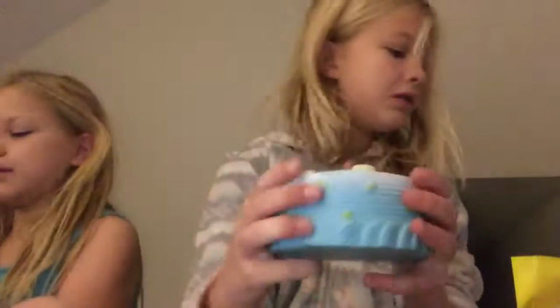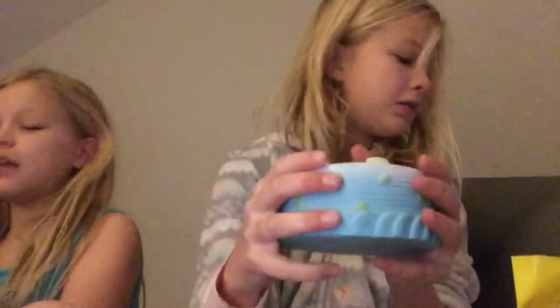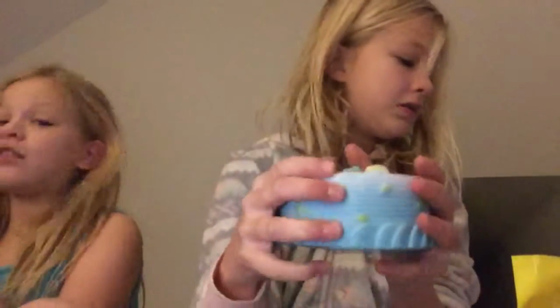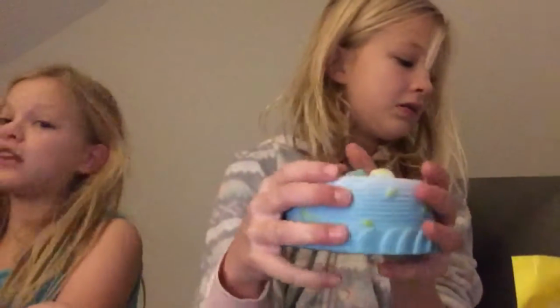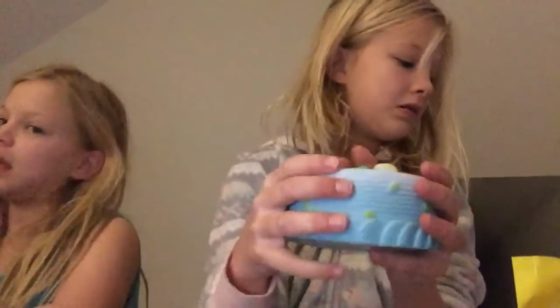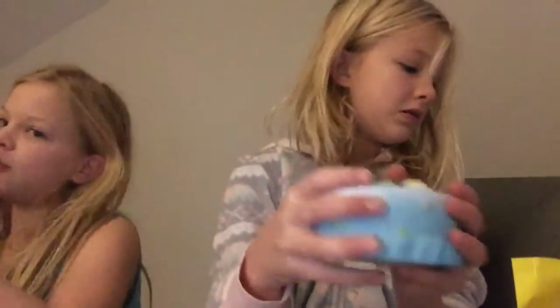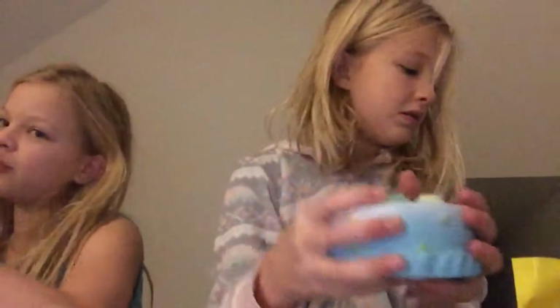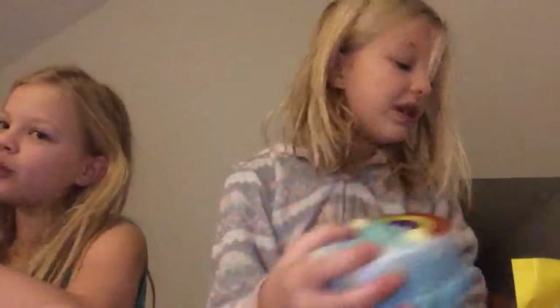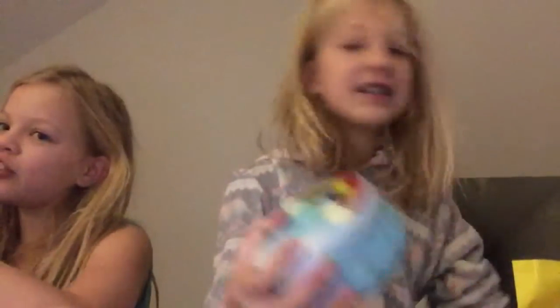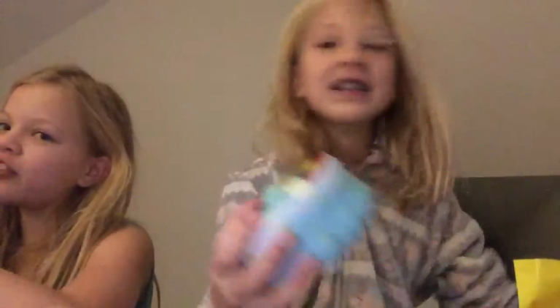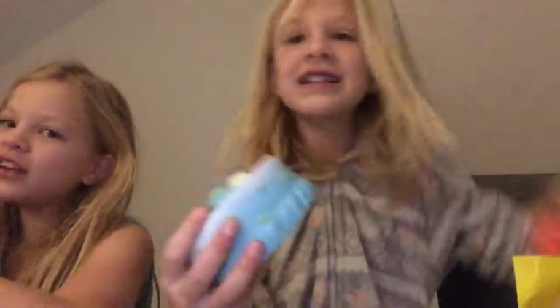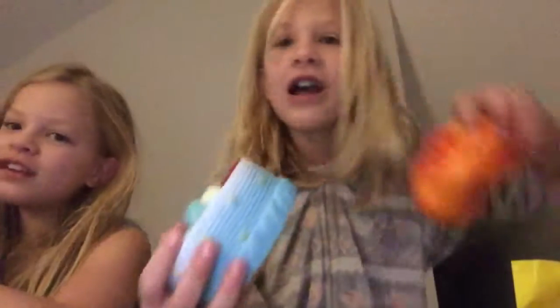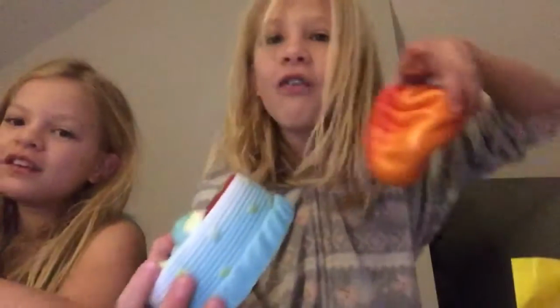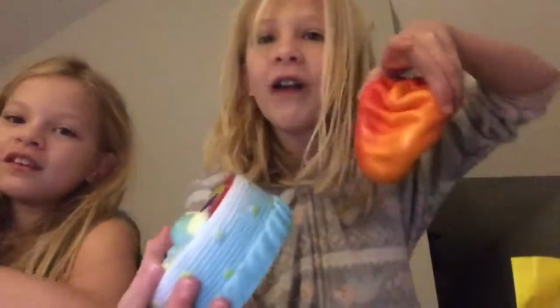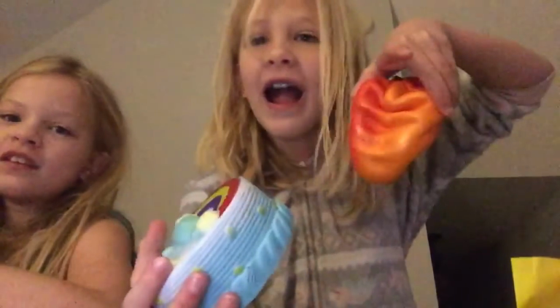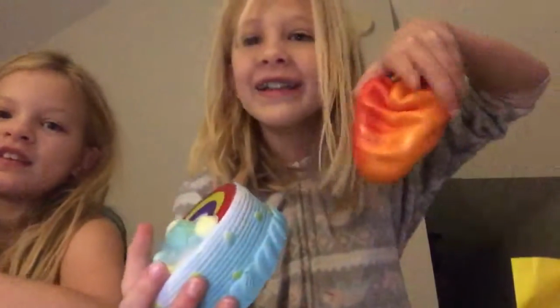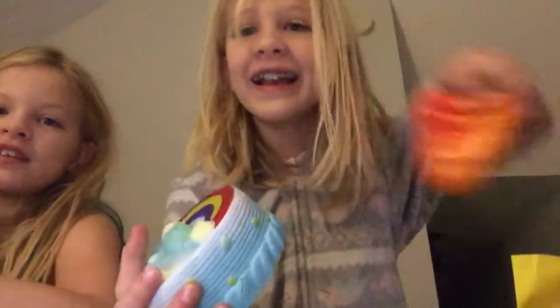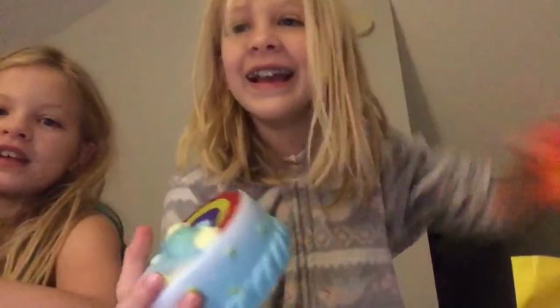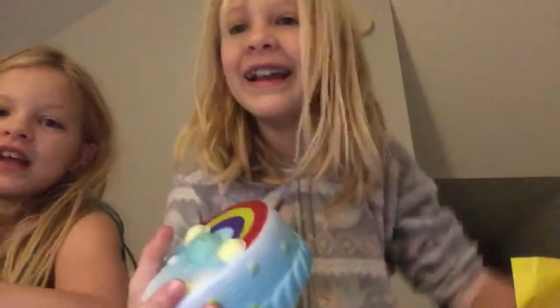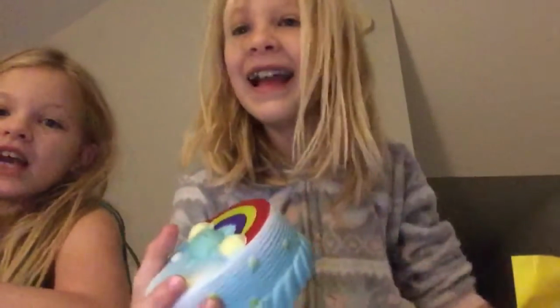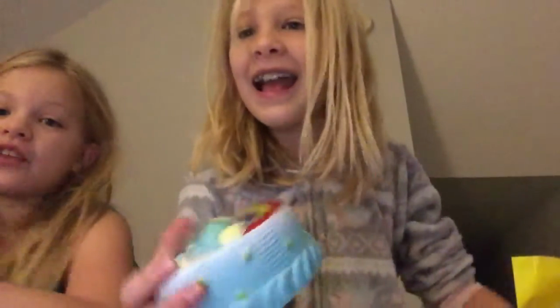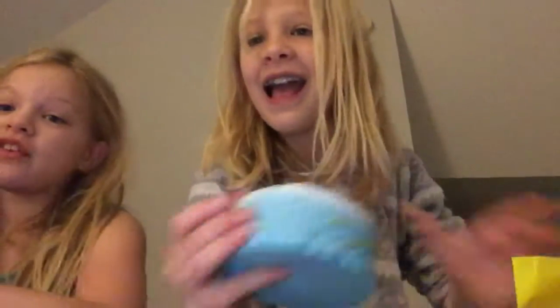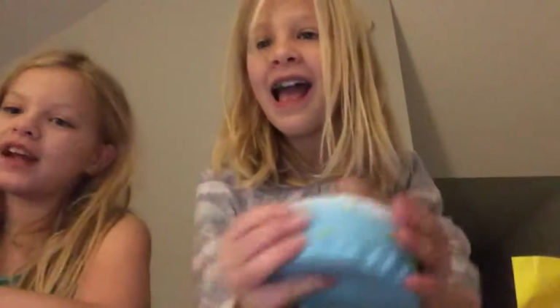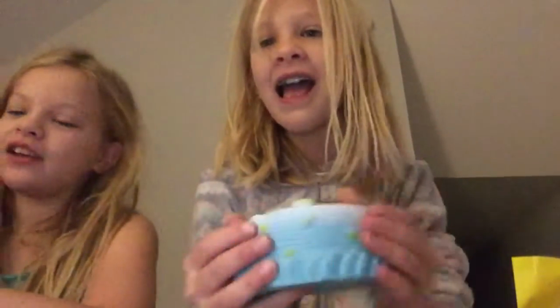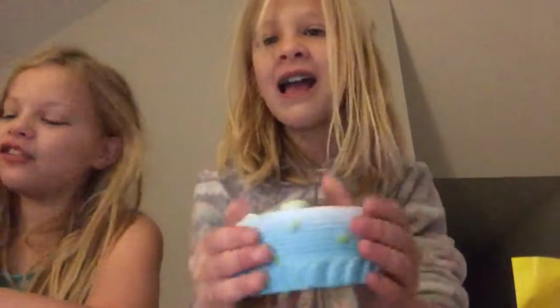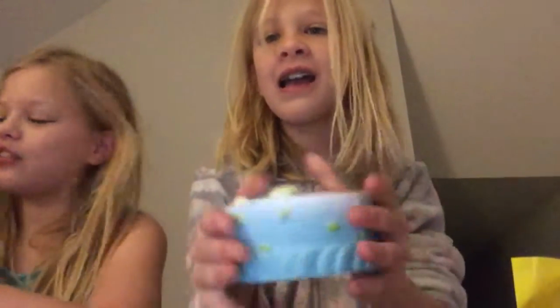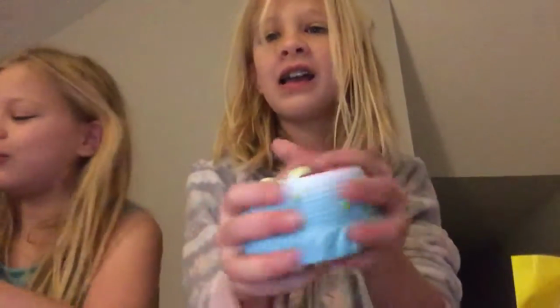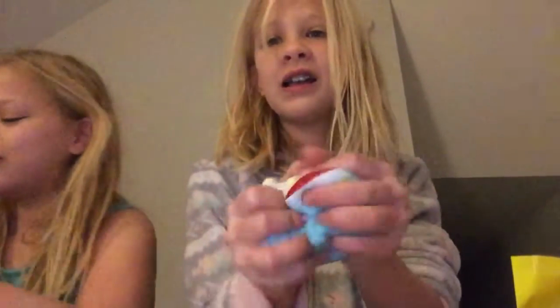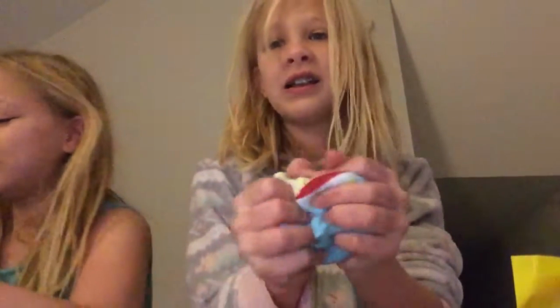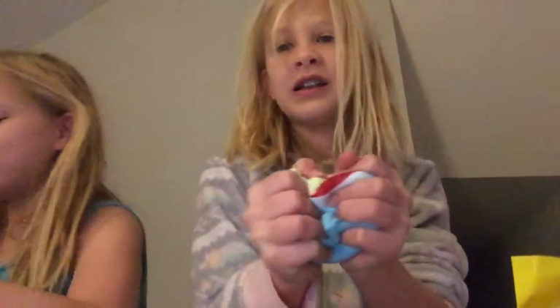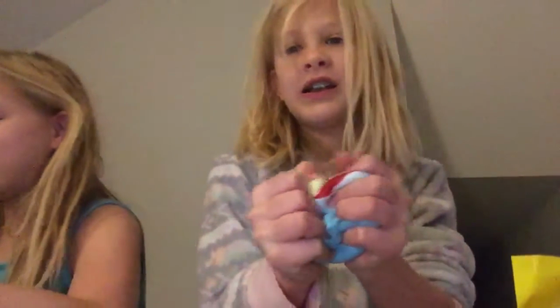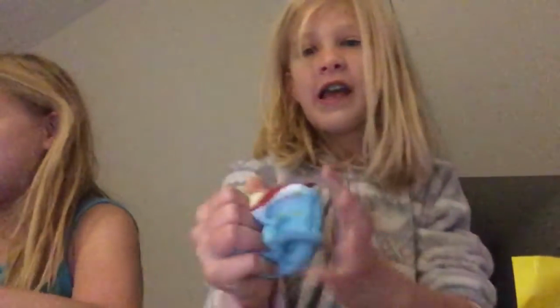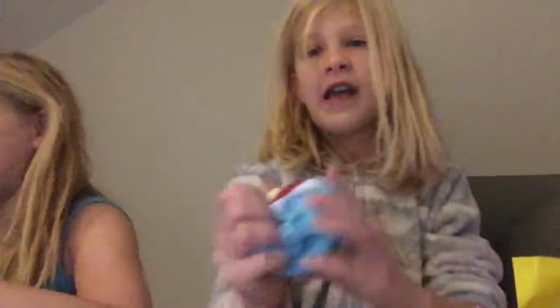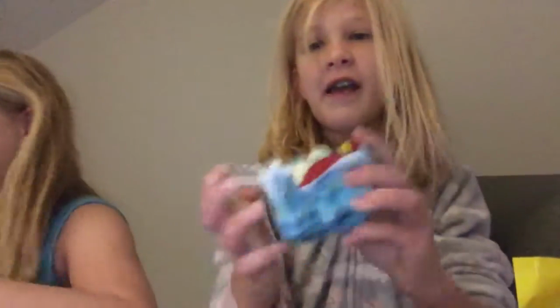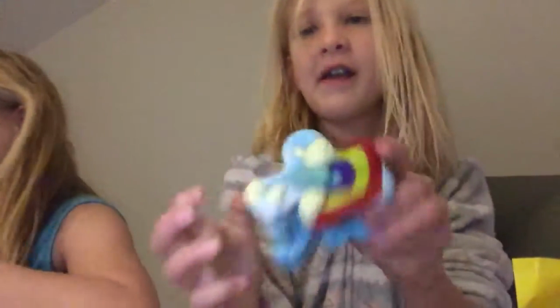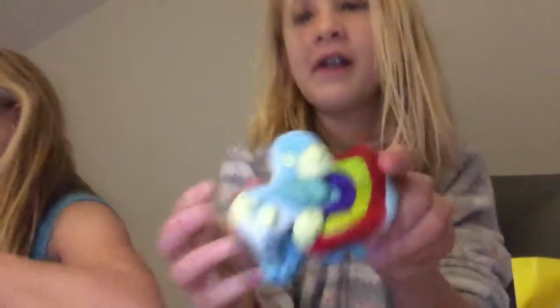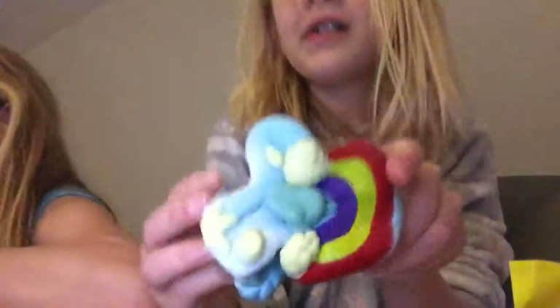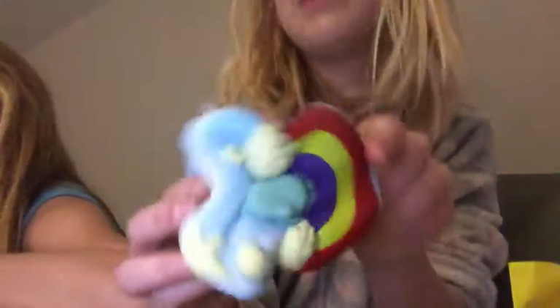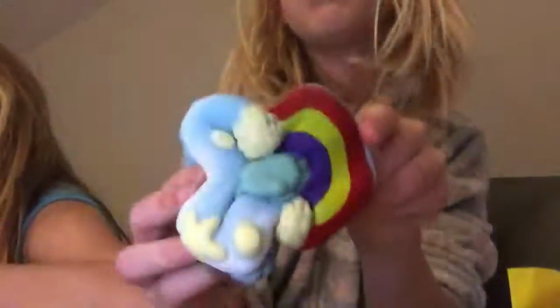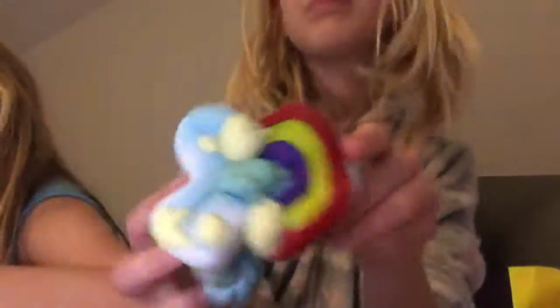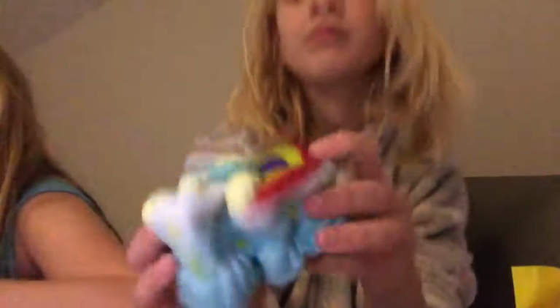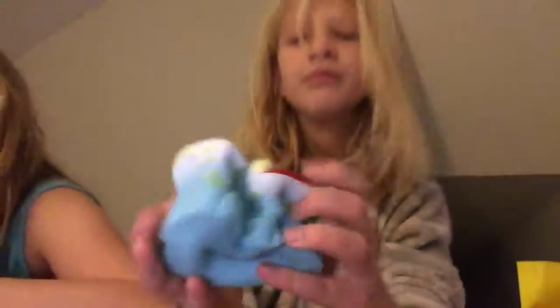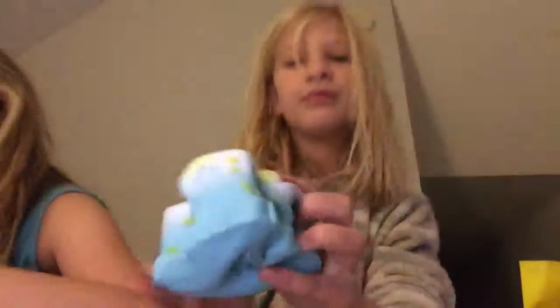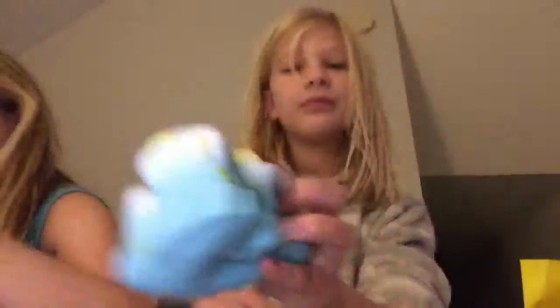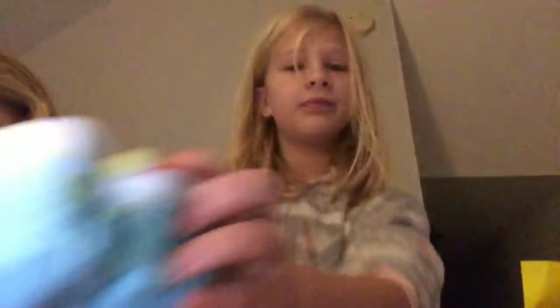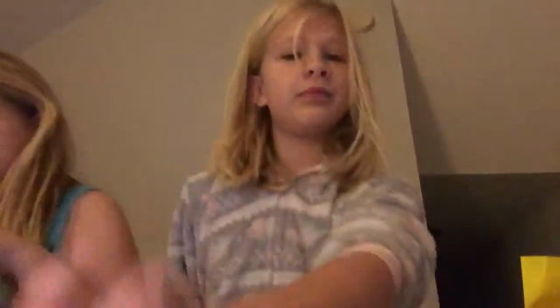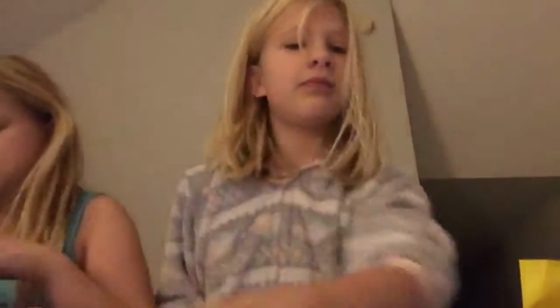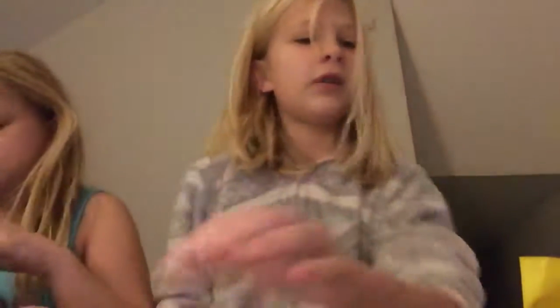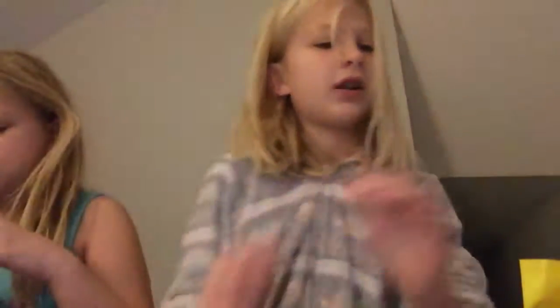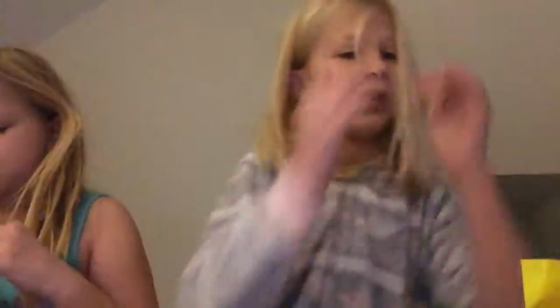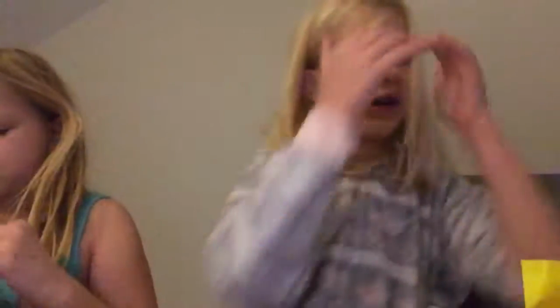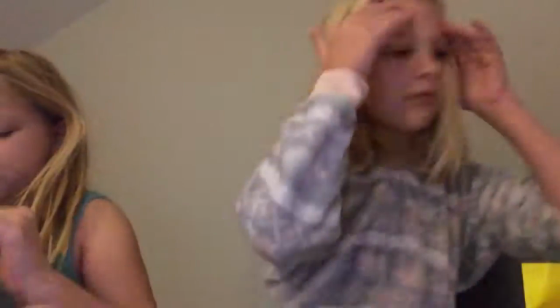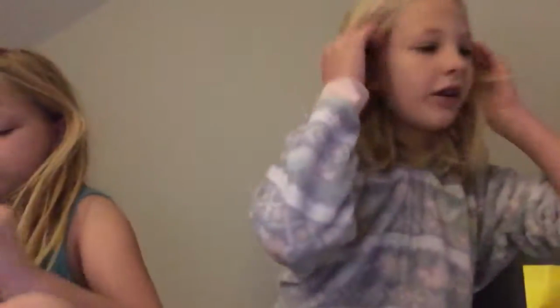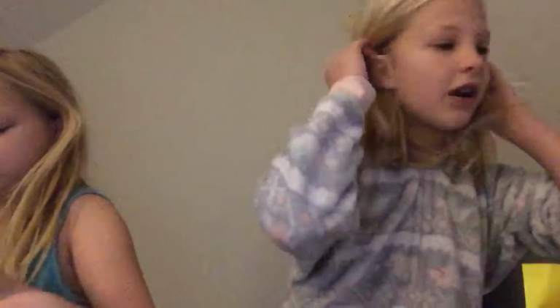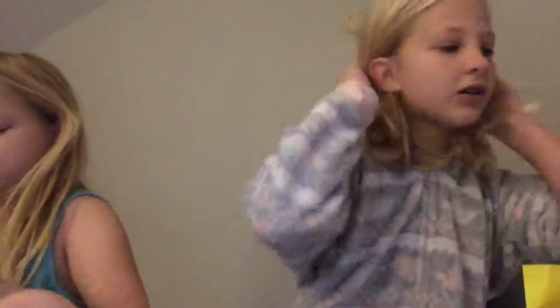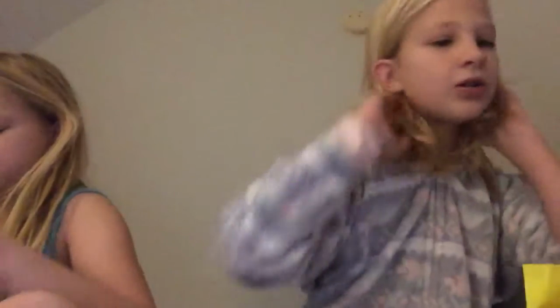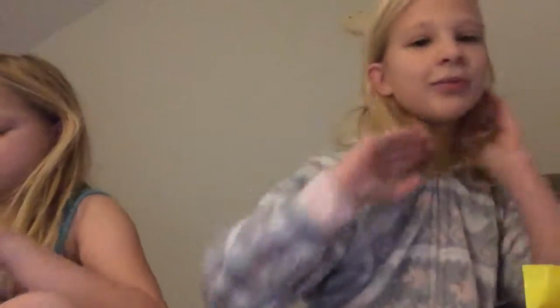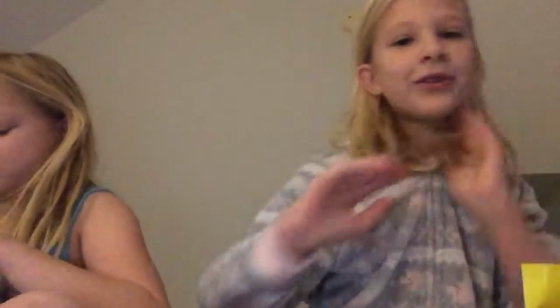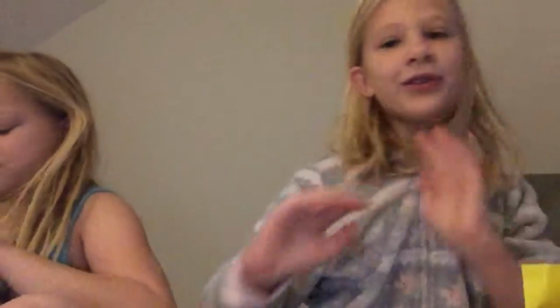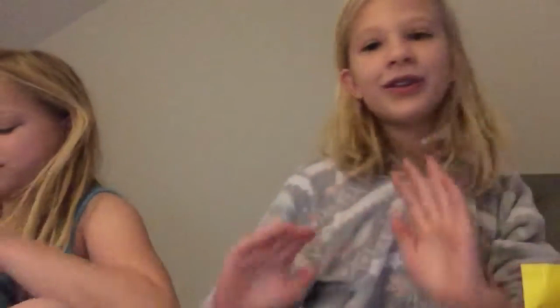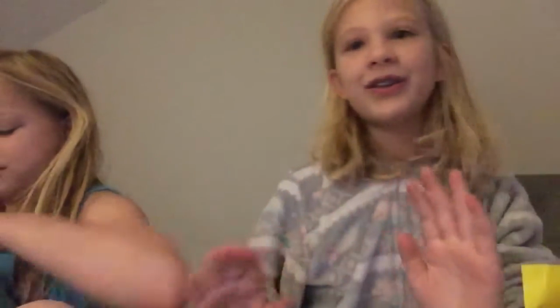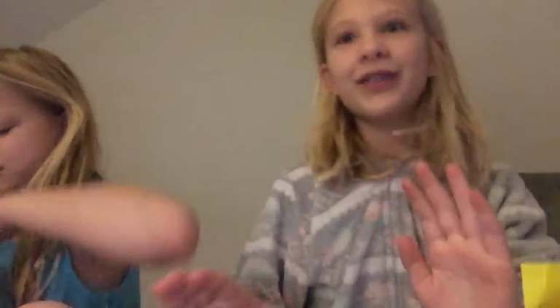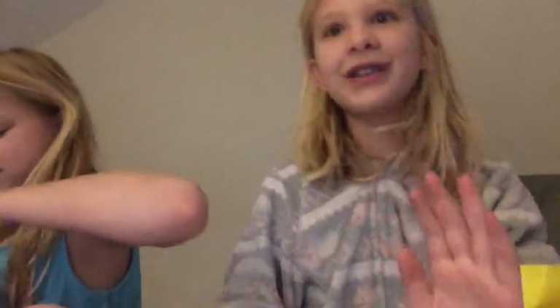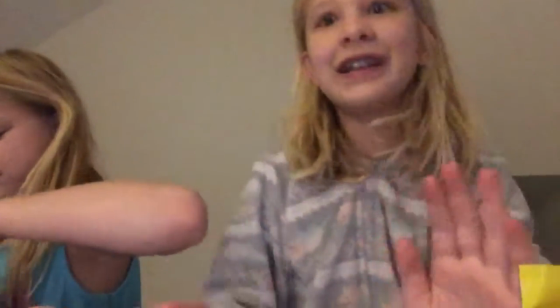It's a 10-inch squishy — it's still rising. Oh my god, you got so much good squishy!